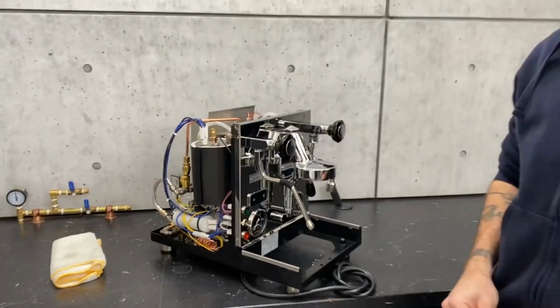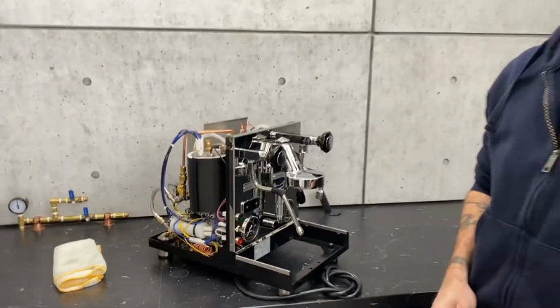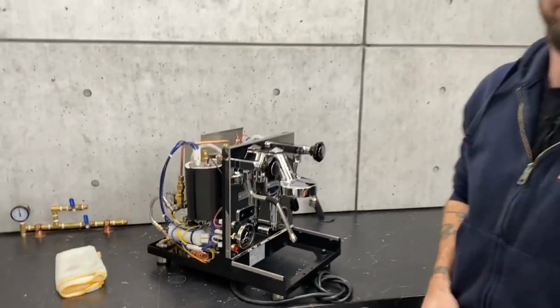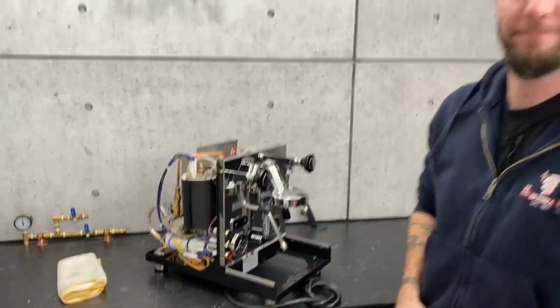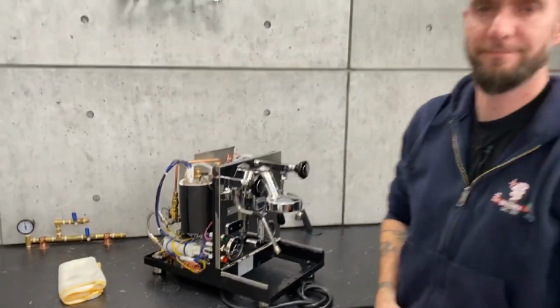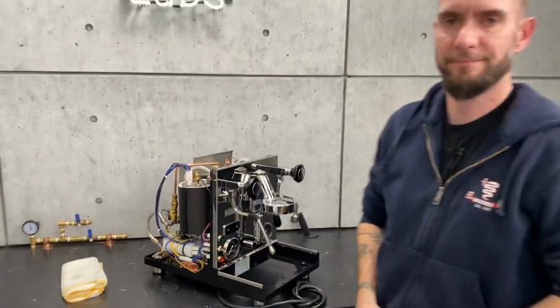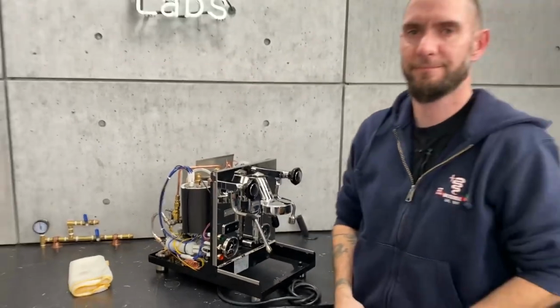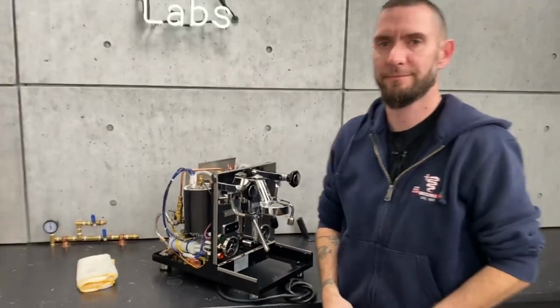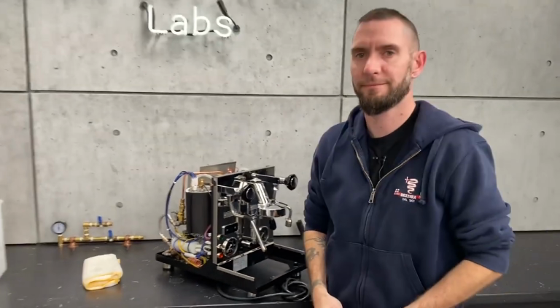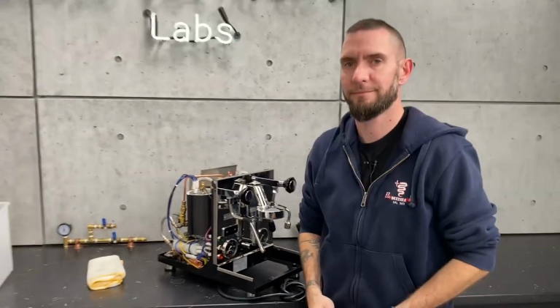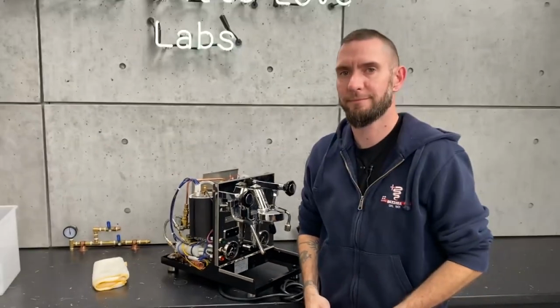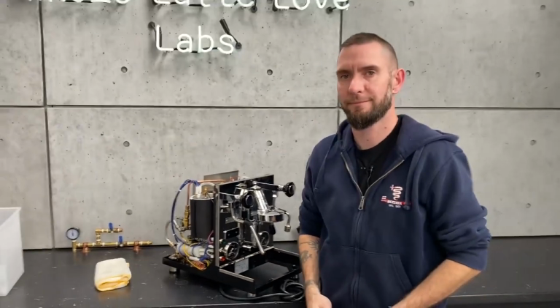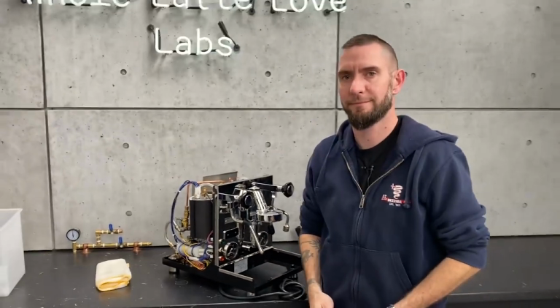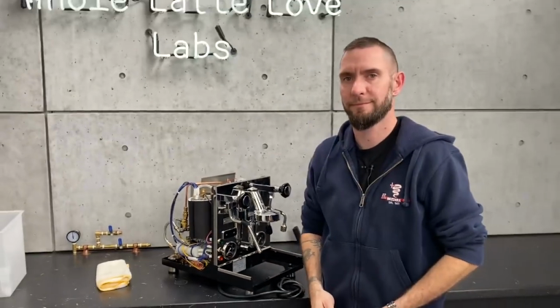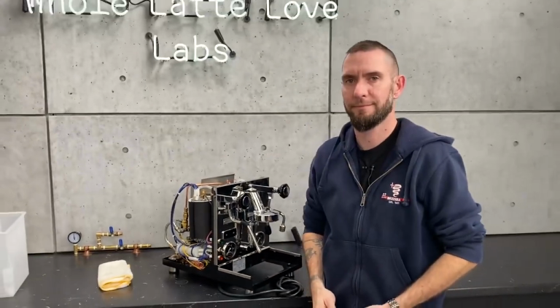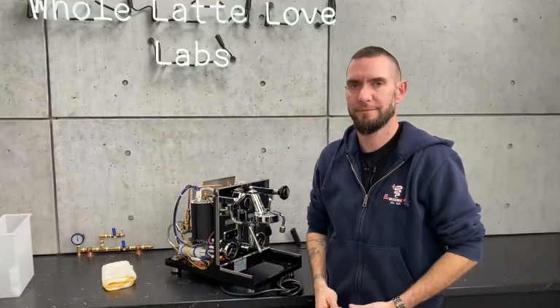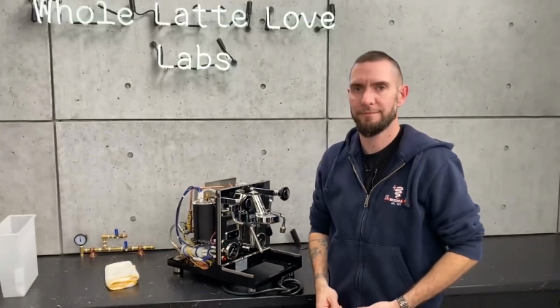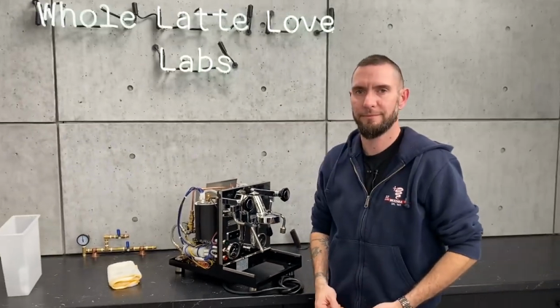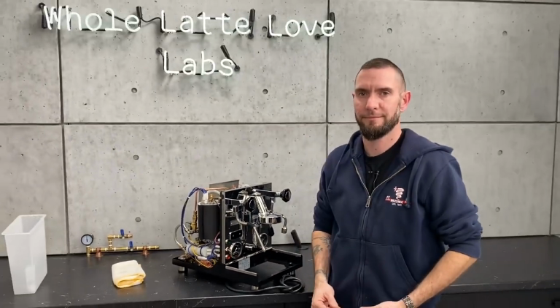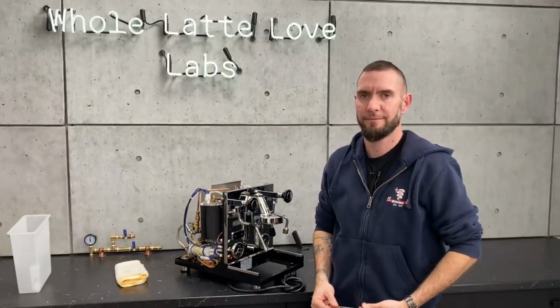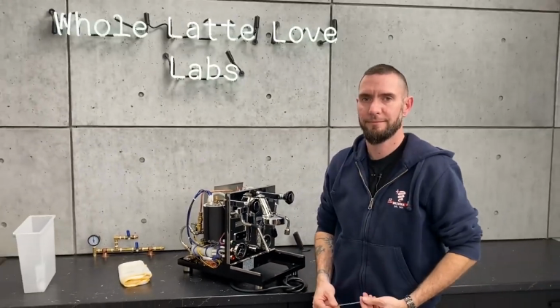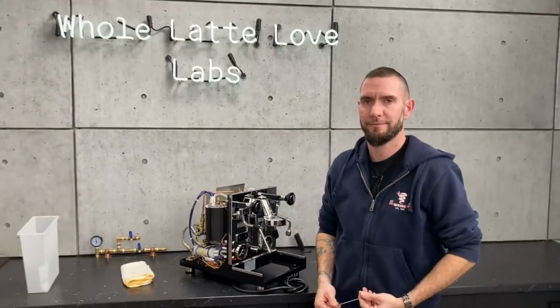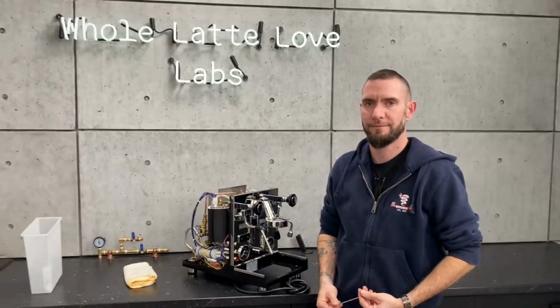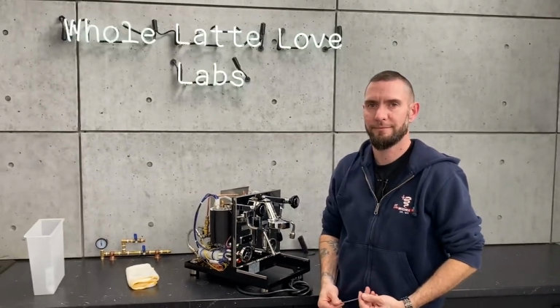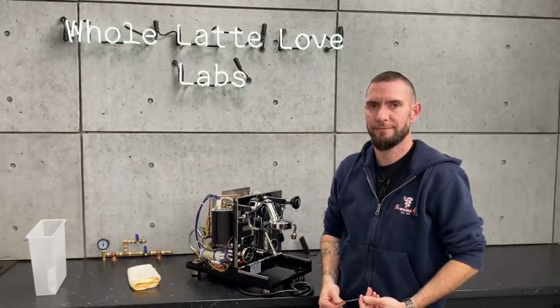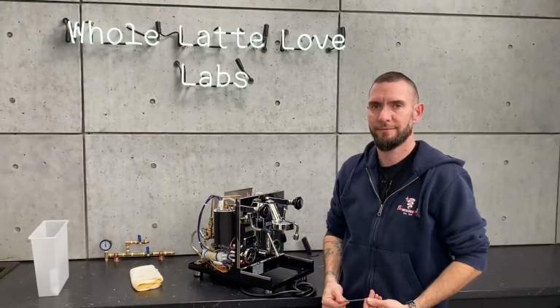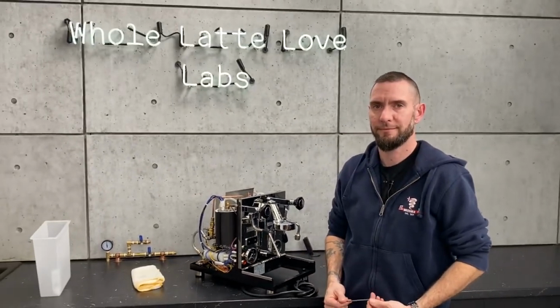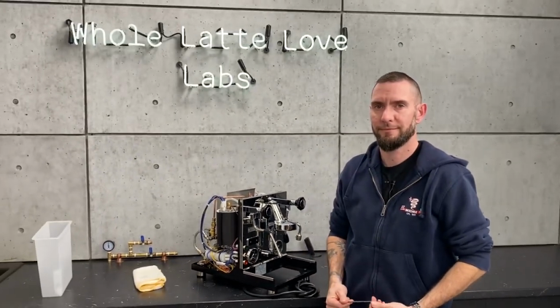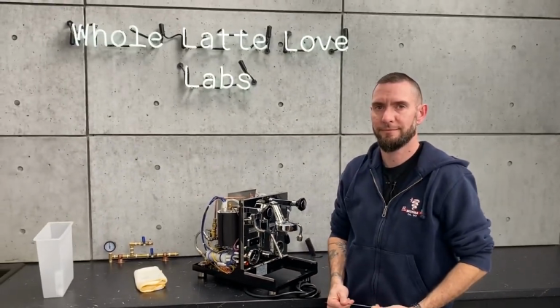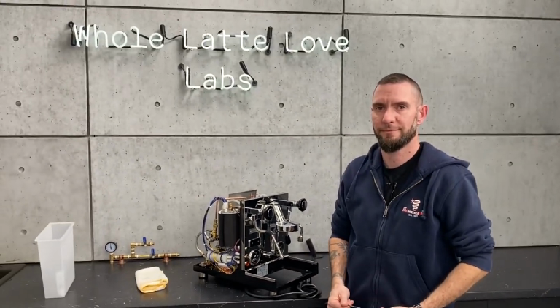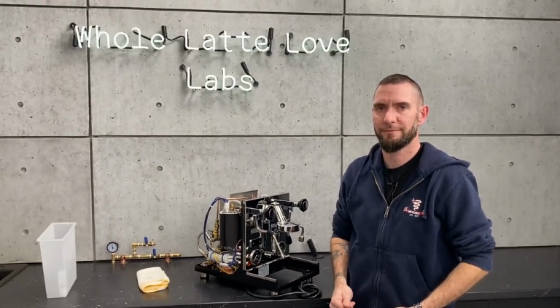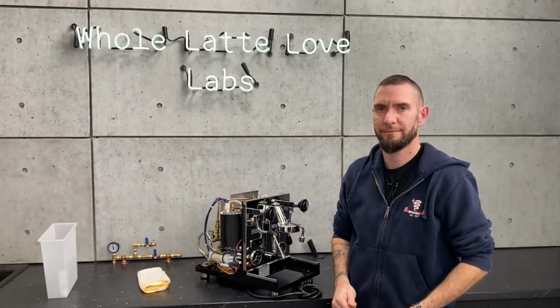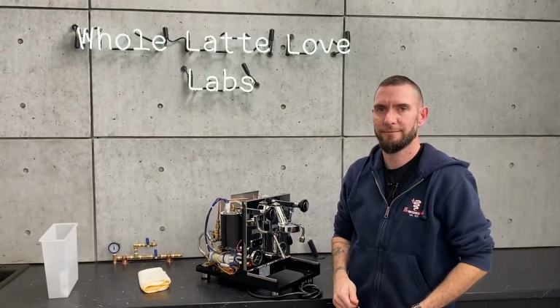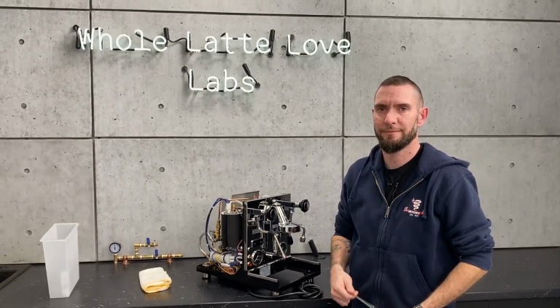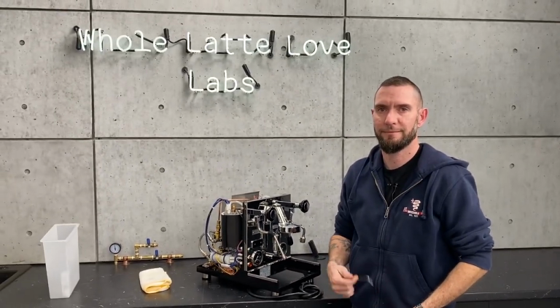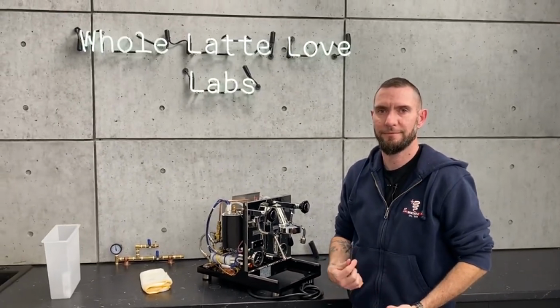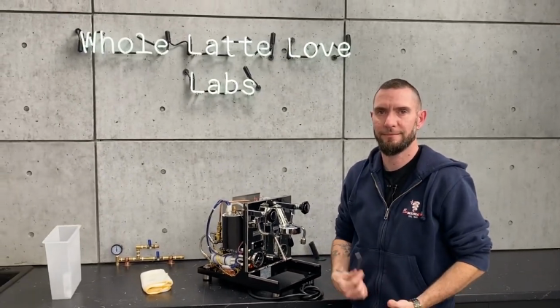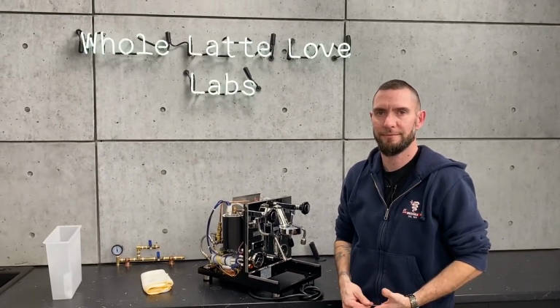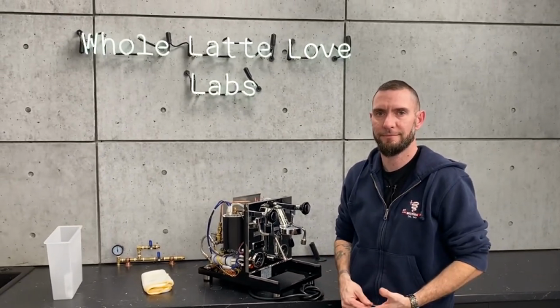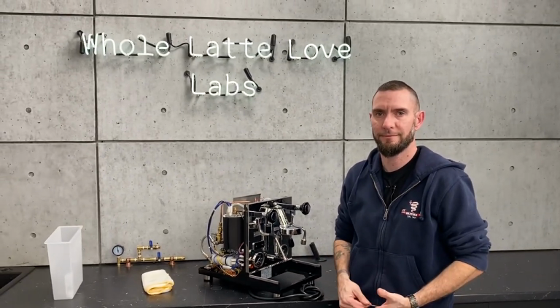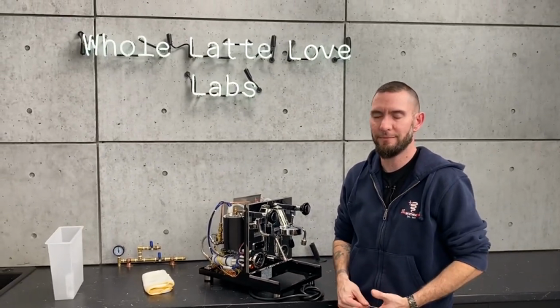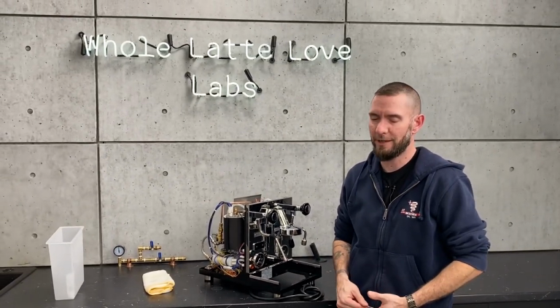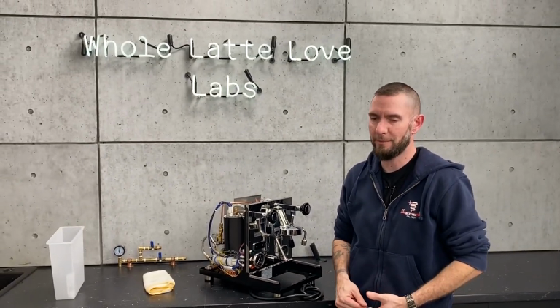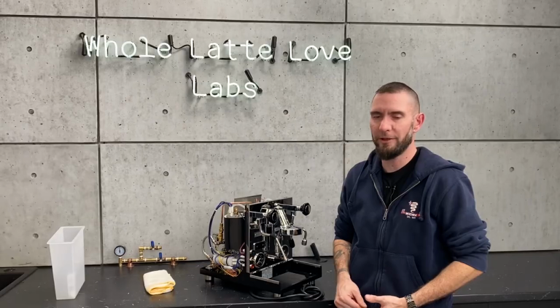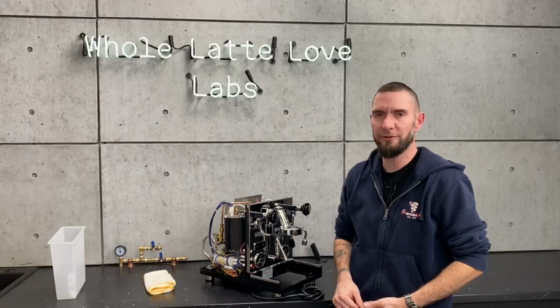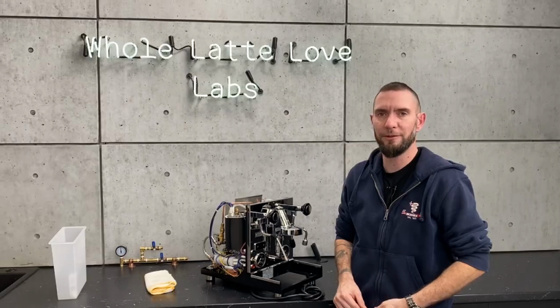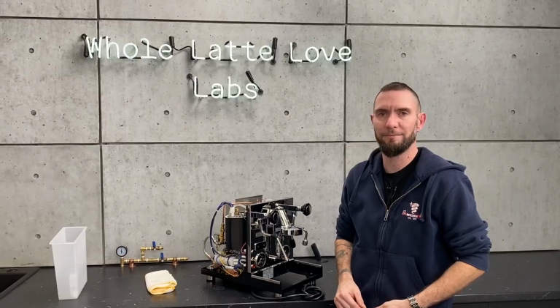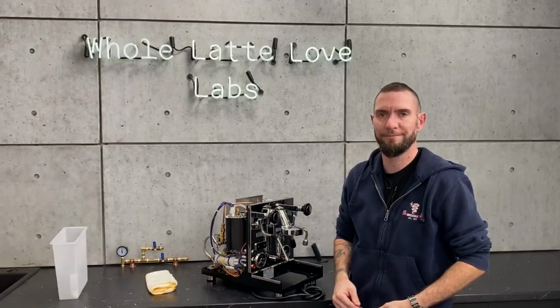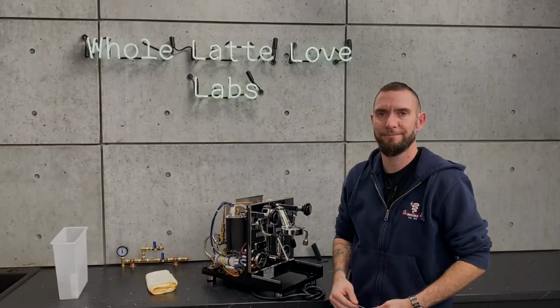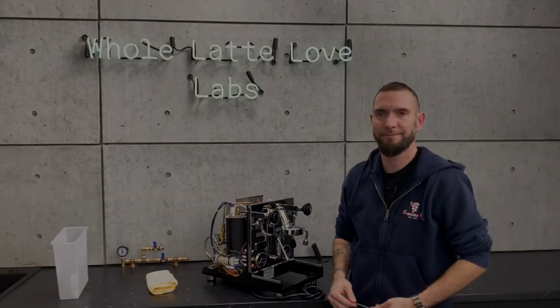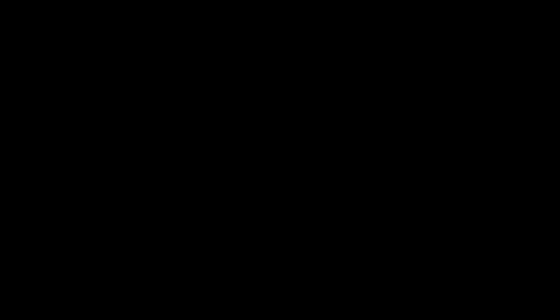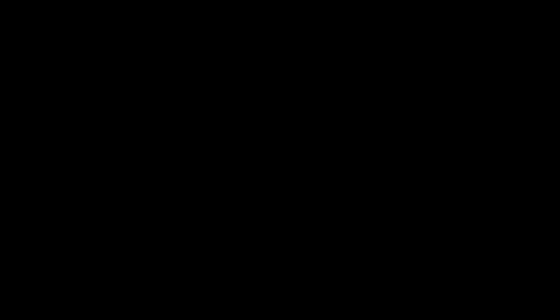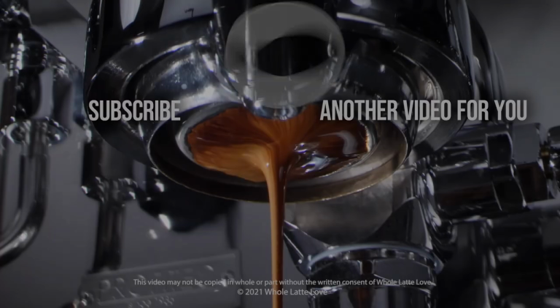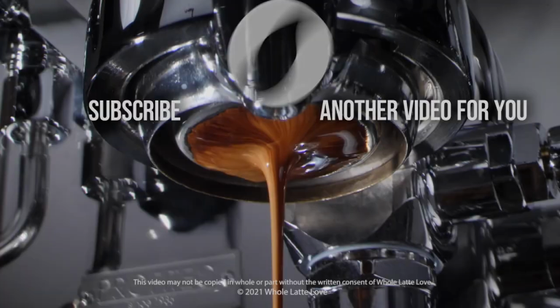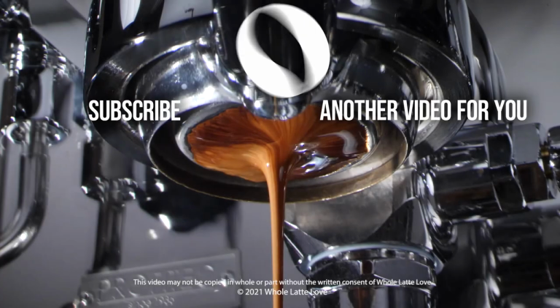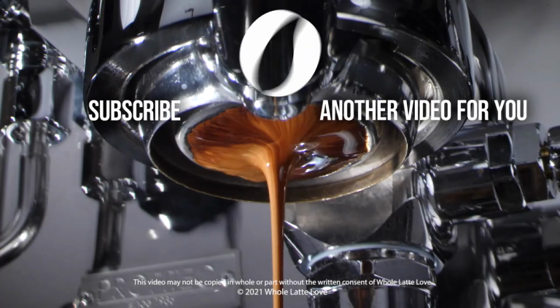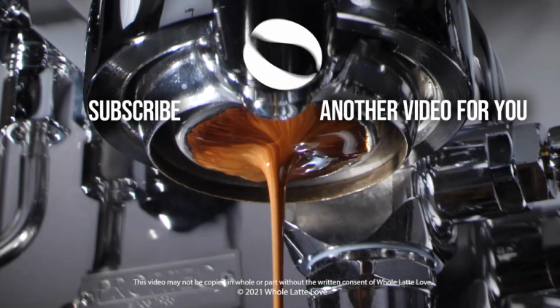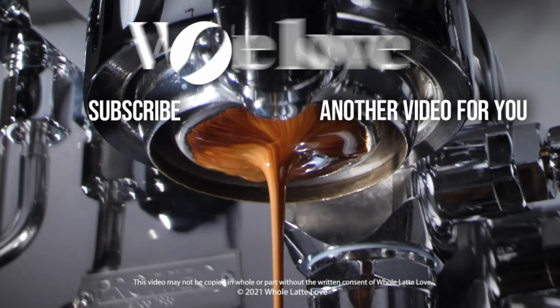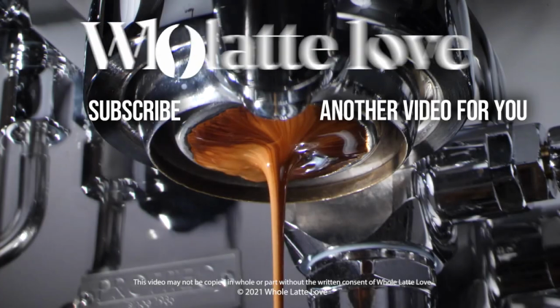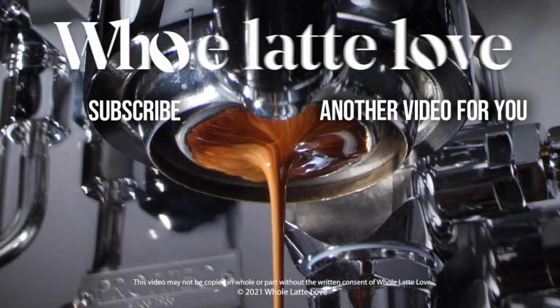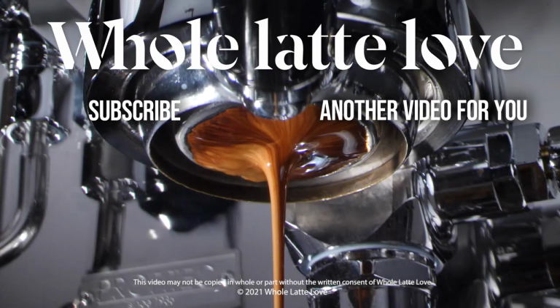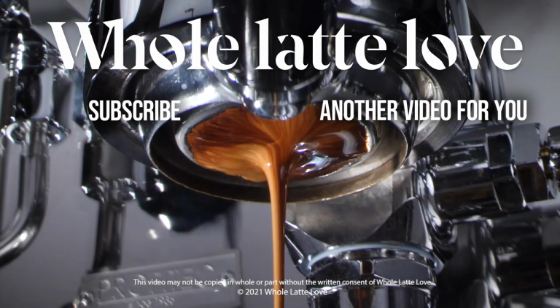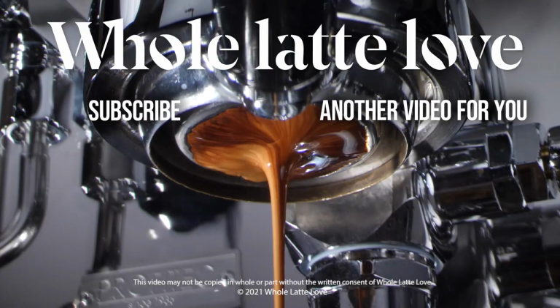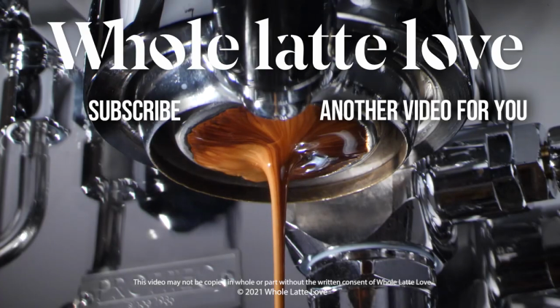Brian, thanks for taking us on a tour of the components inside of the Profitec Pro 700. My pleasure. Thank you.